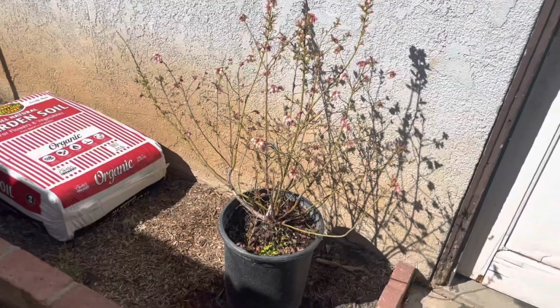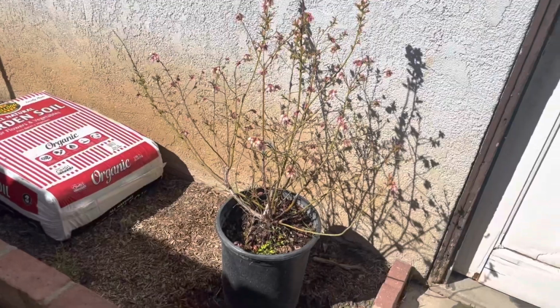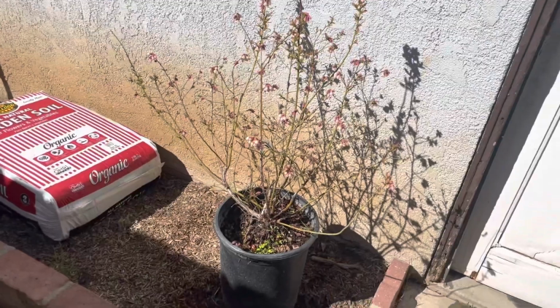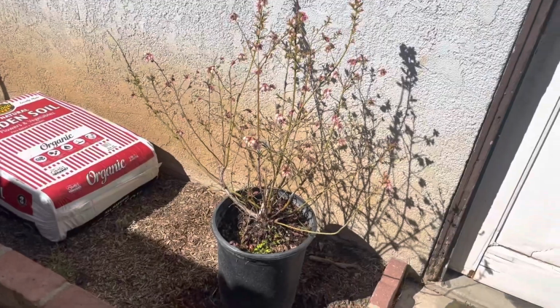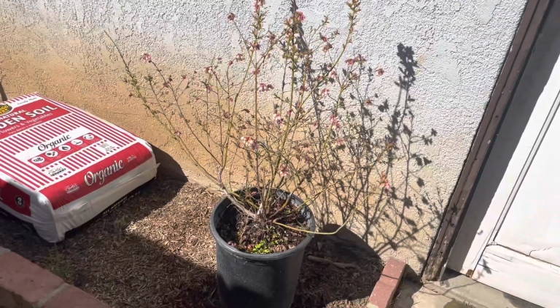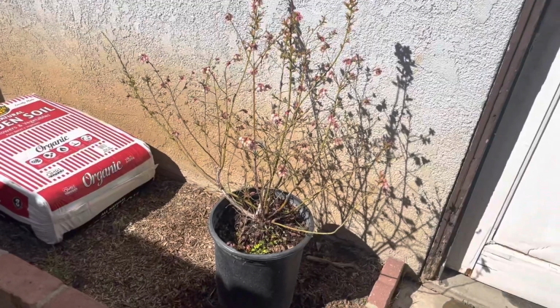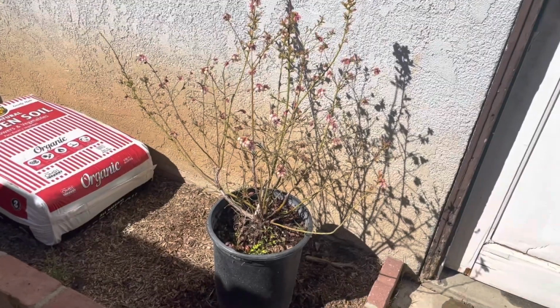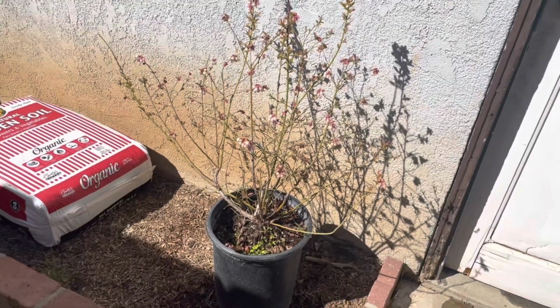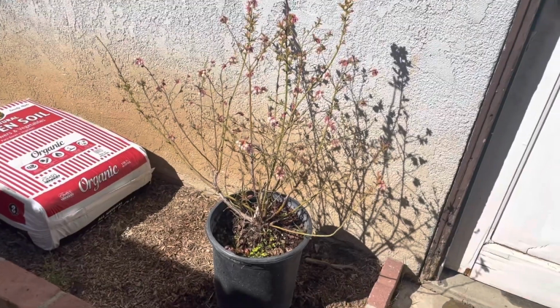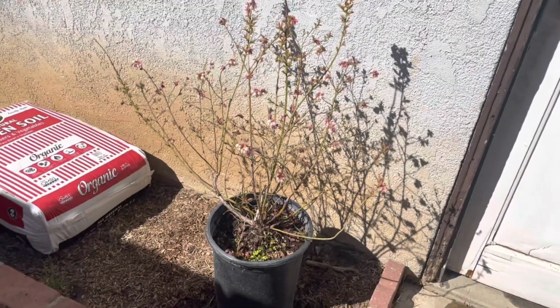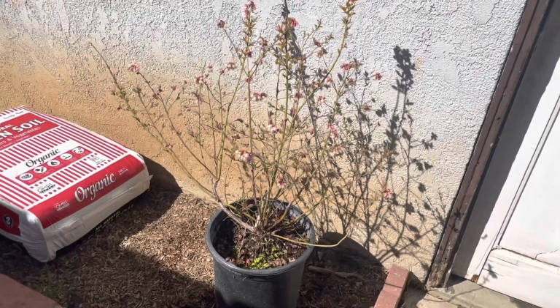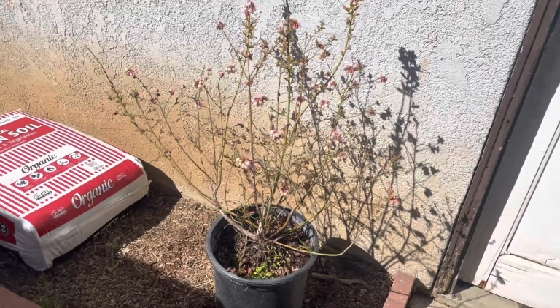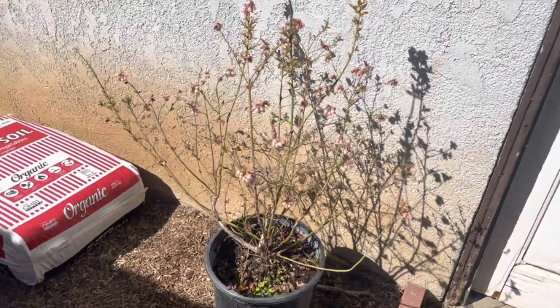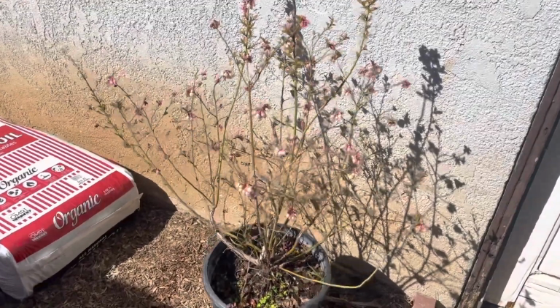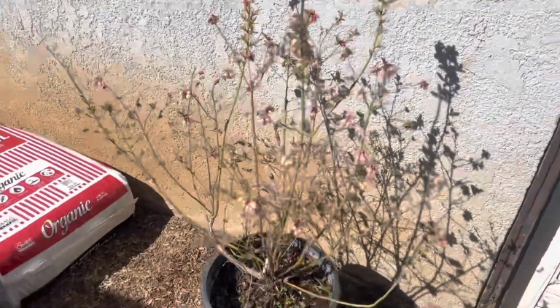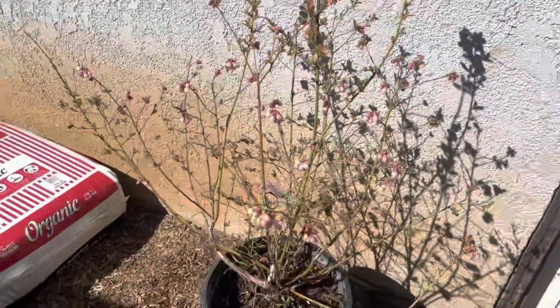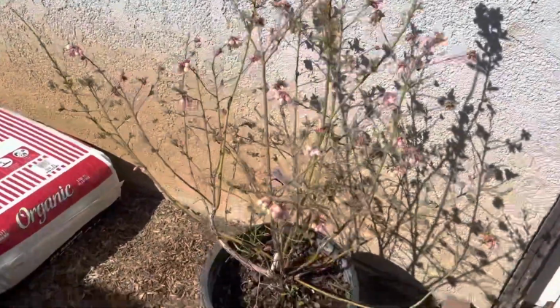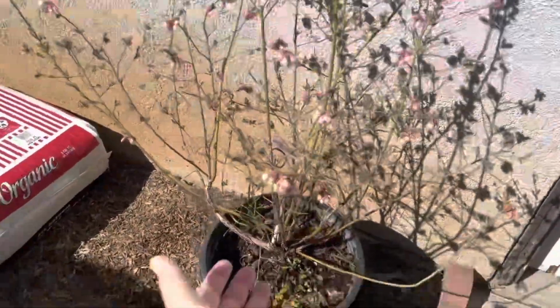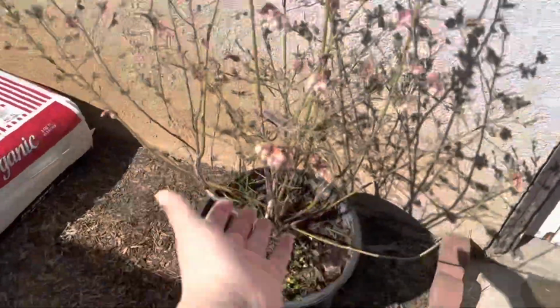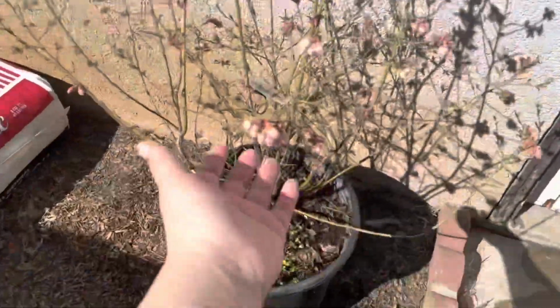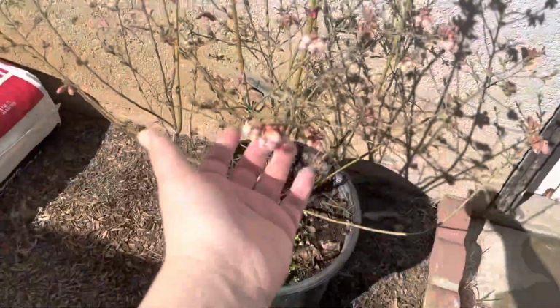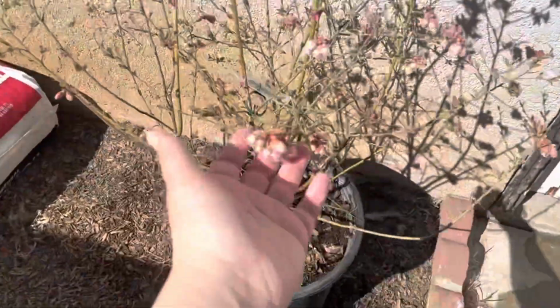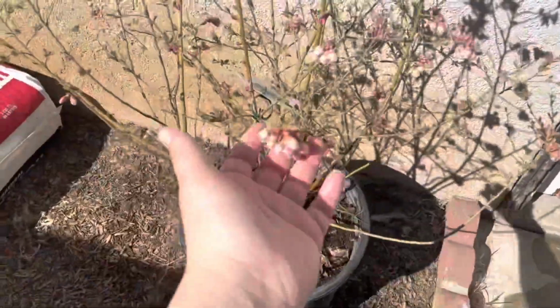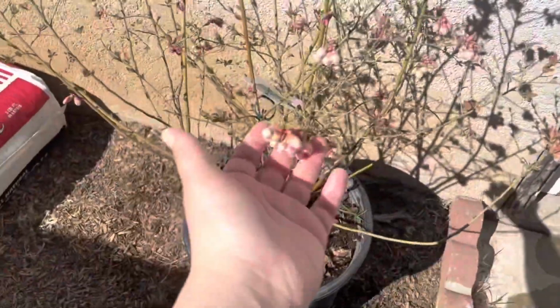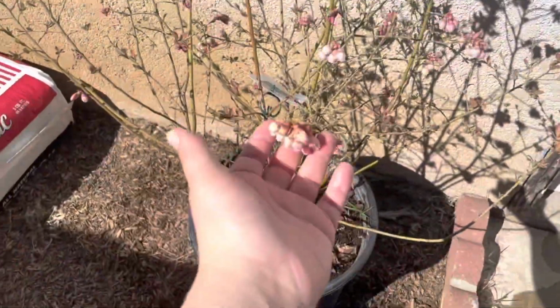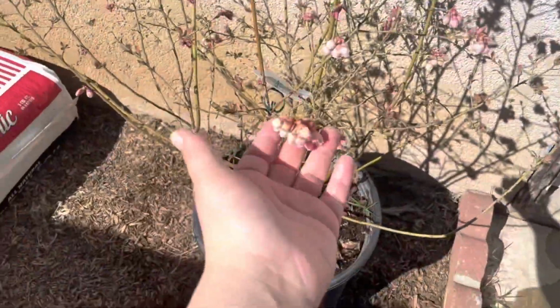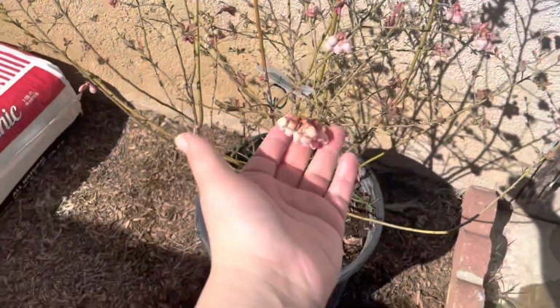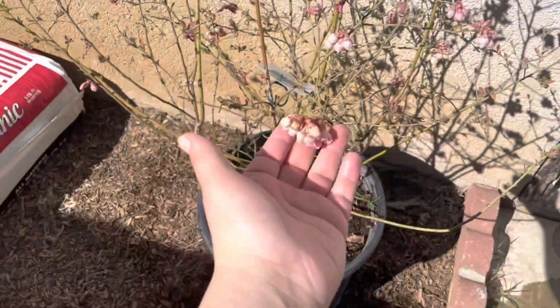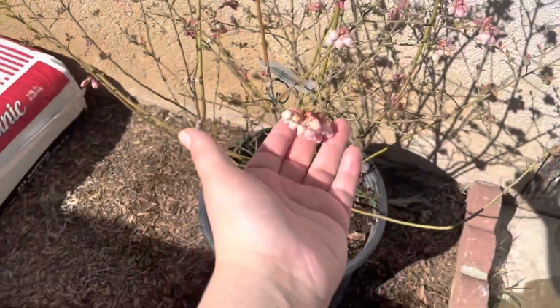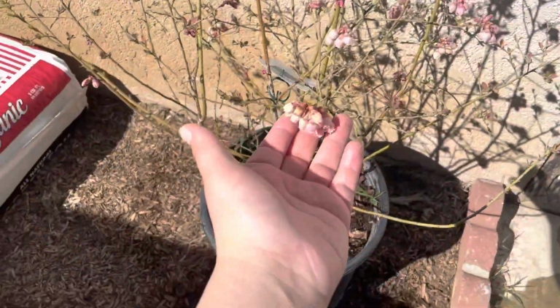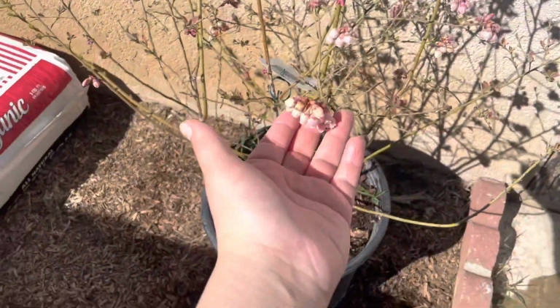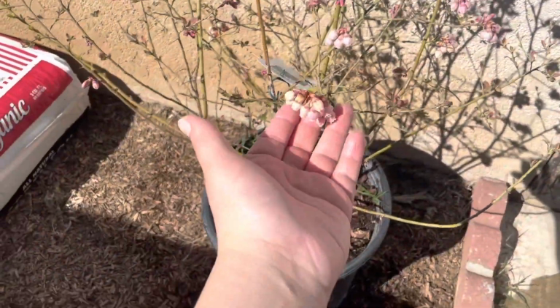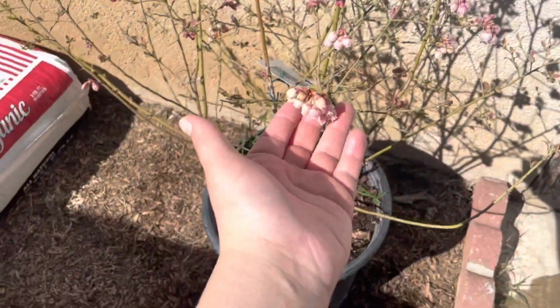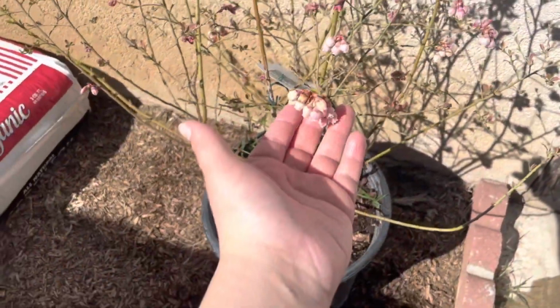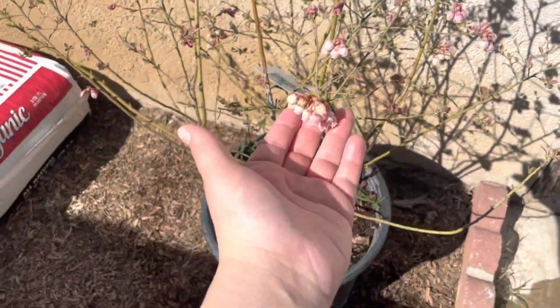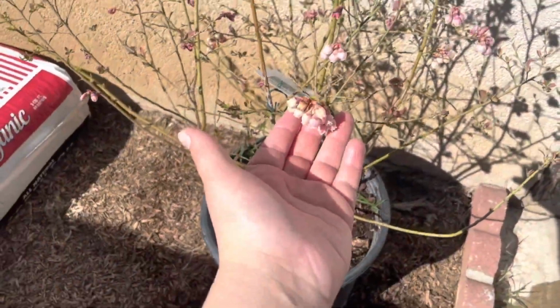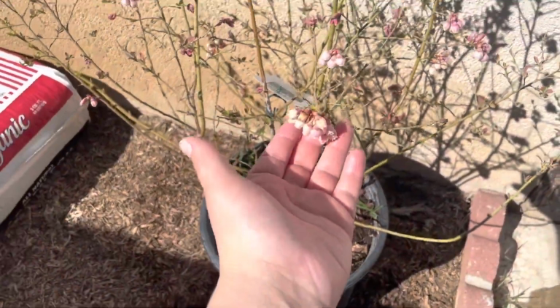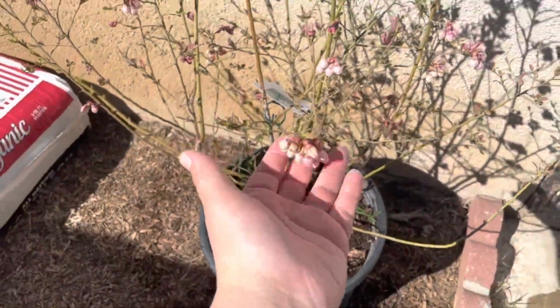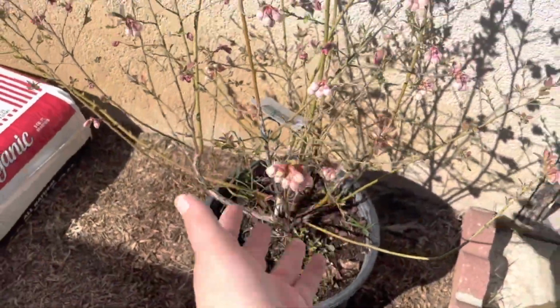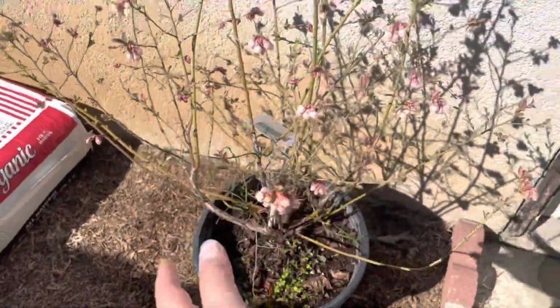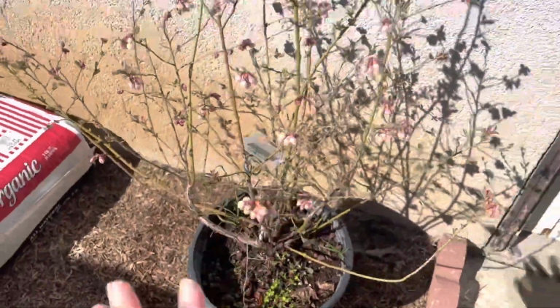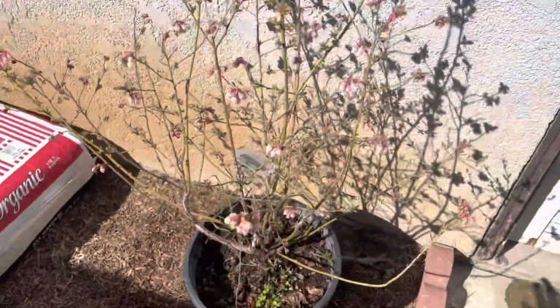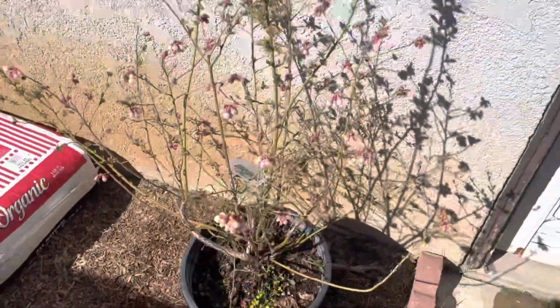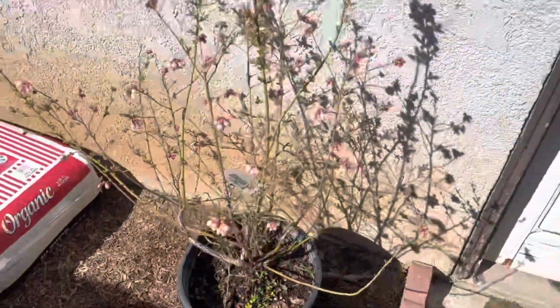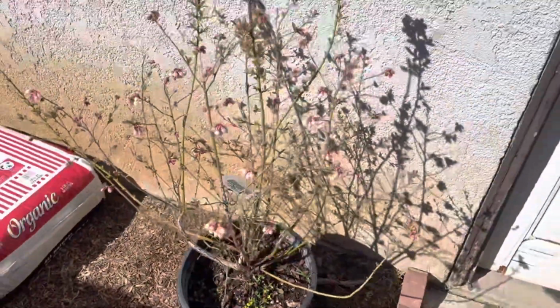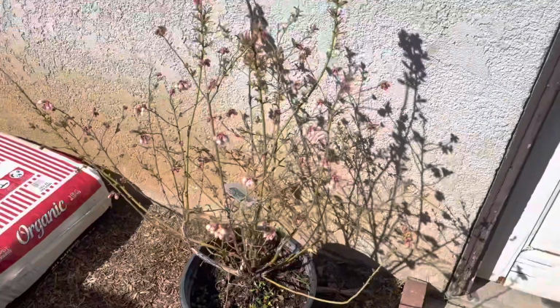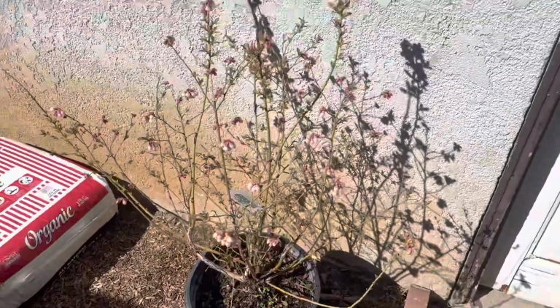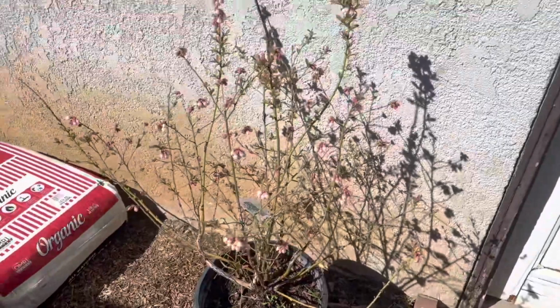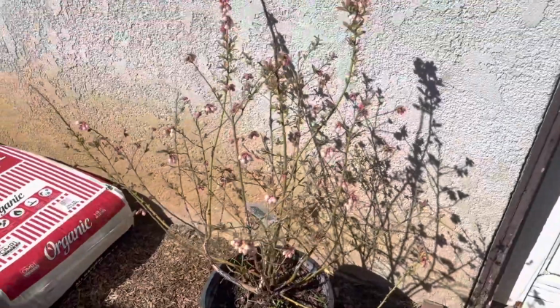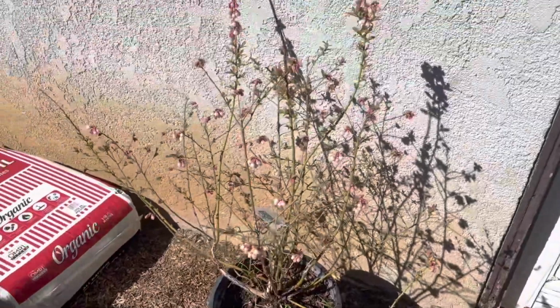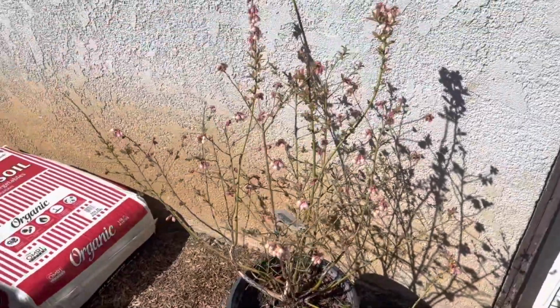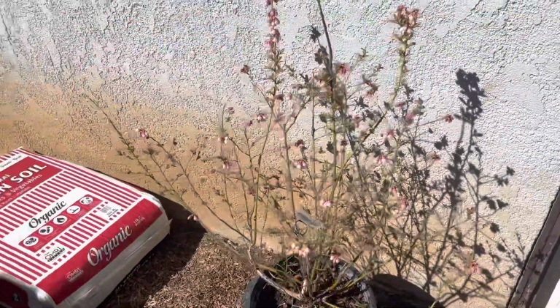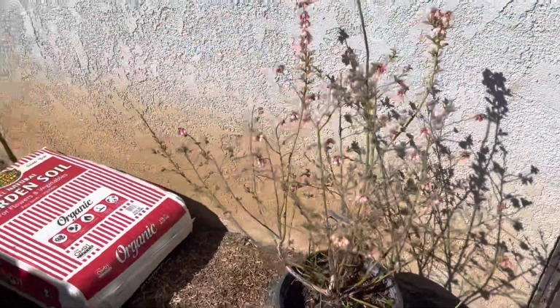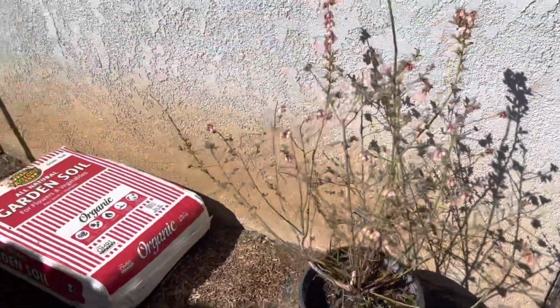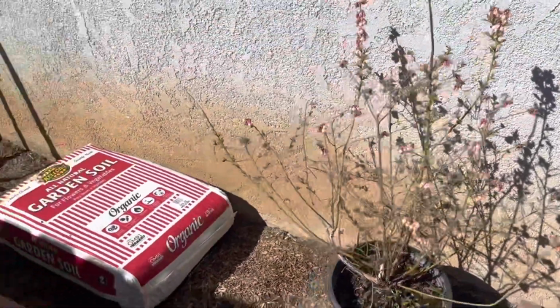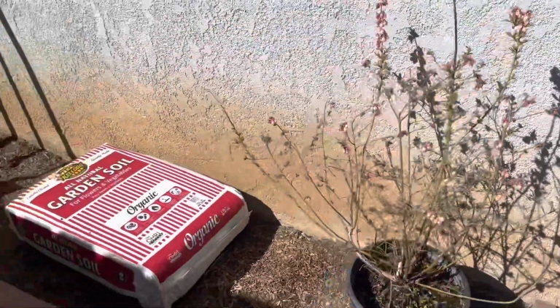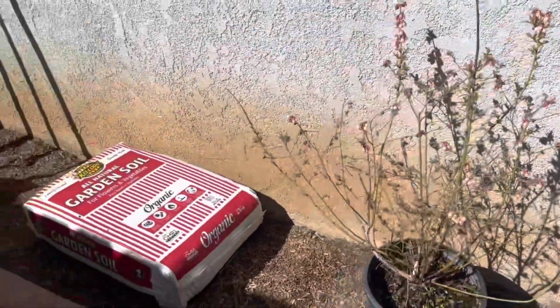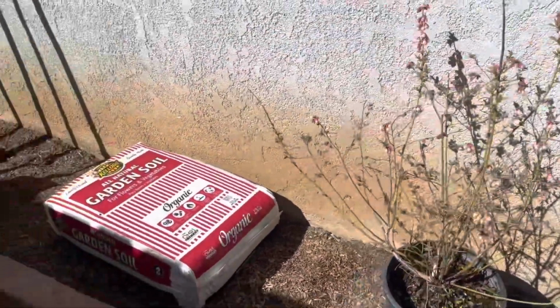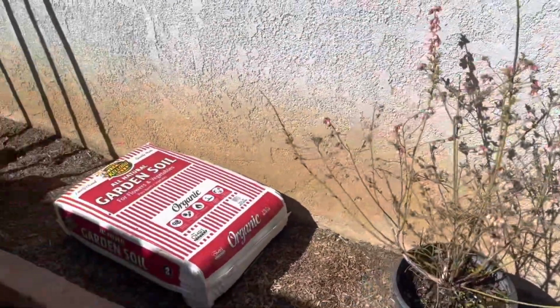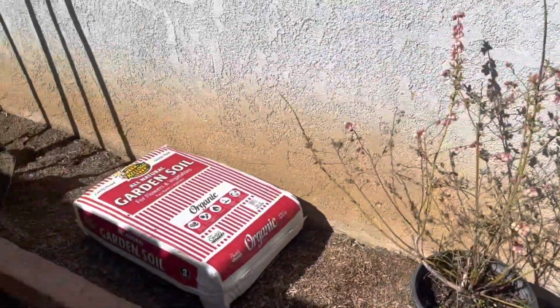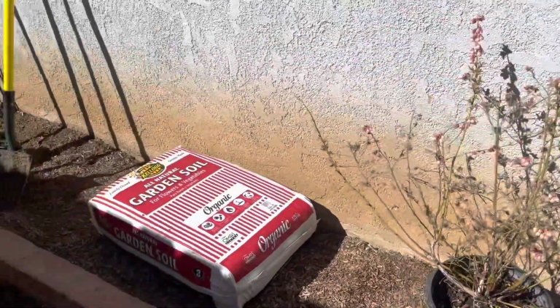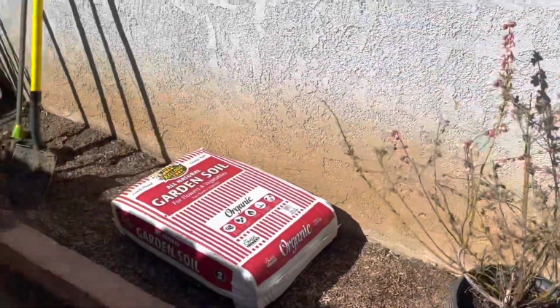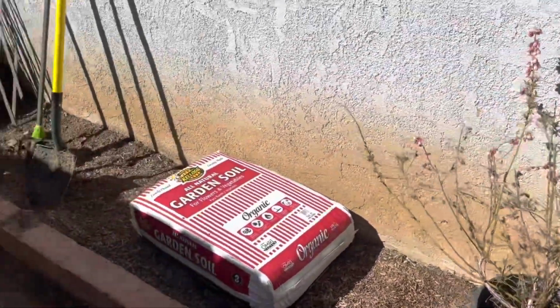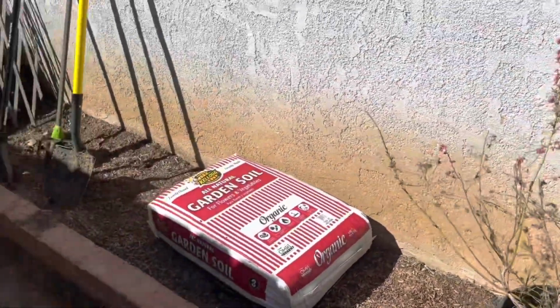On this side I have my blueberry — I've never had so many. Last year I gave away a lot of blueberries. All of these little buds are going to be blueberries, so I'm excited about that one.